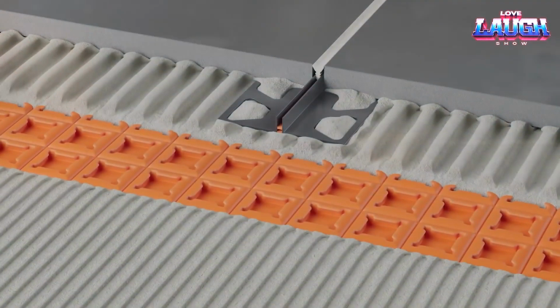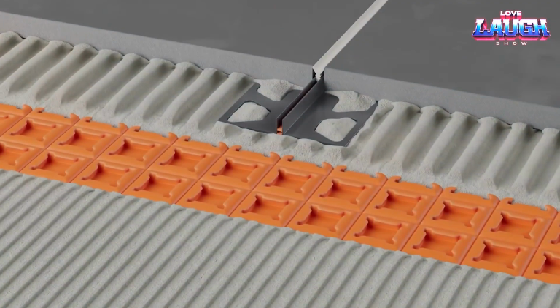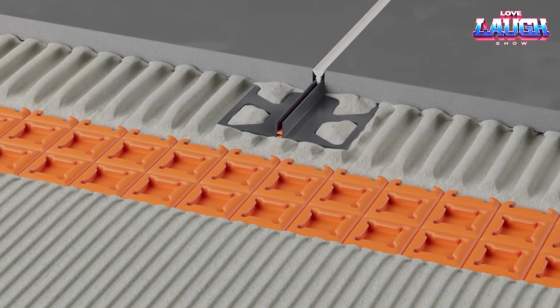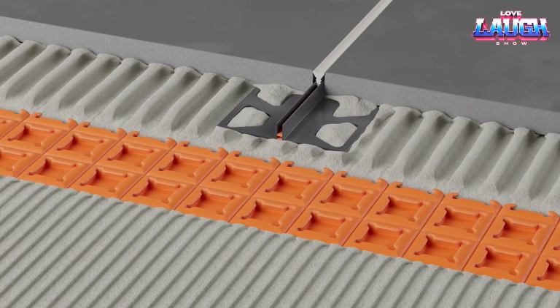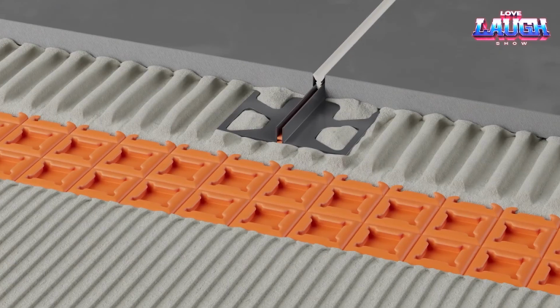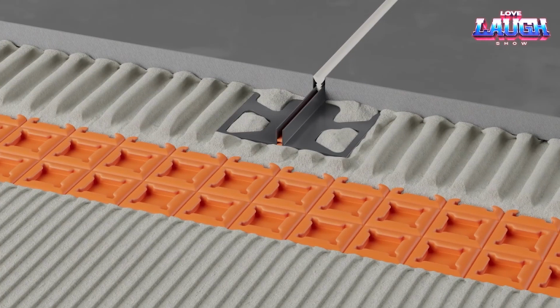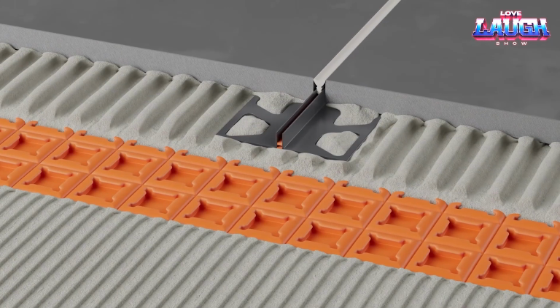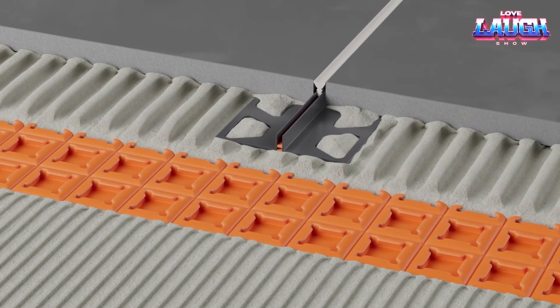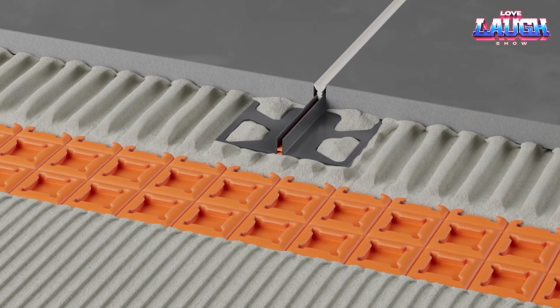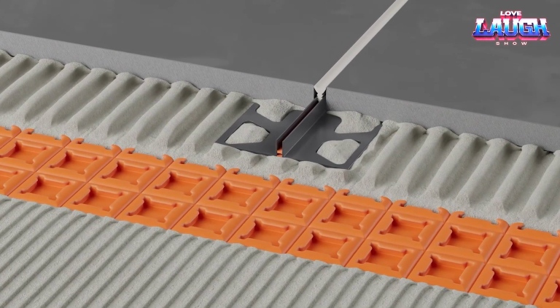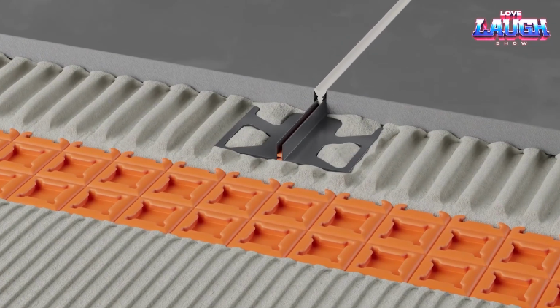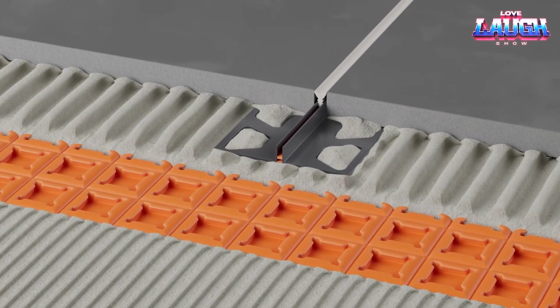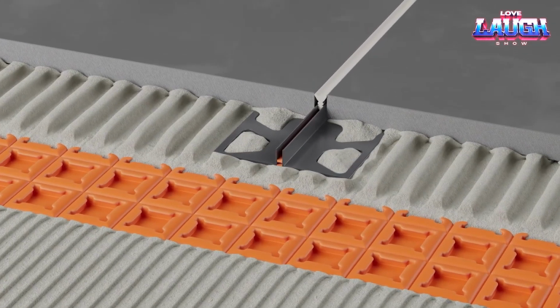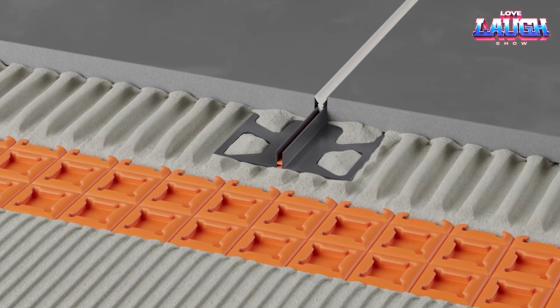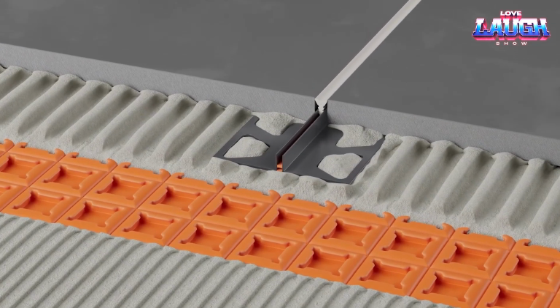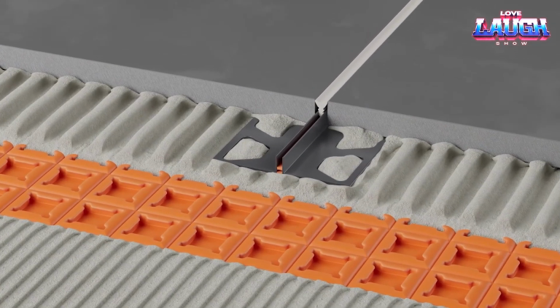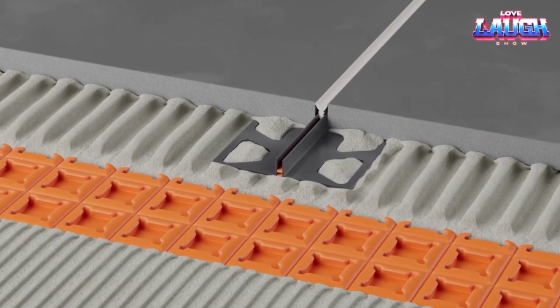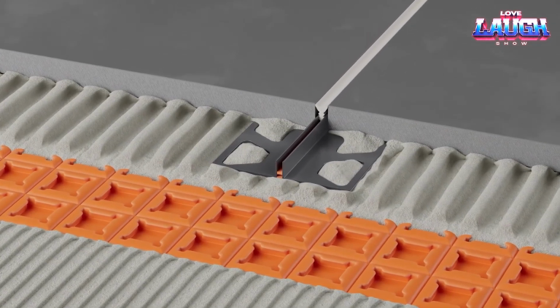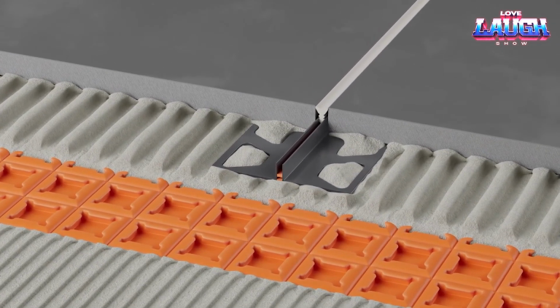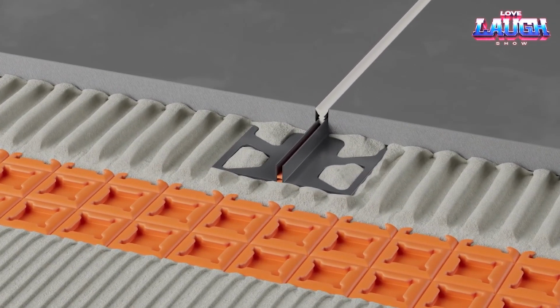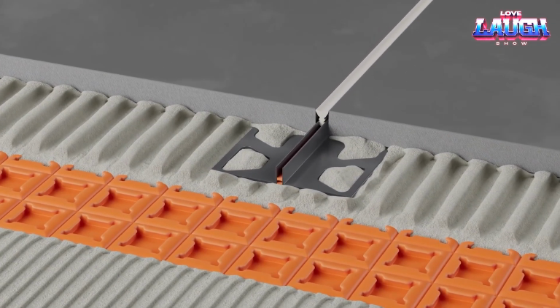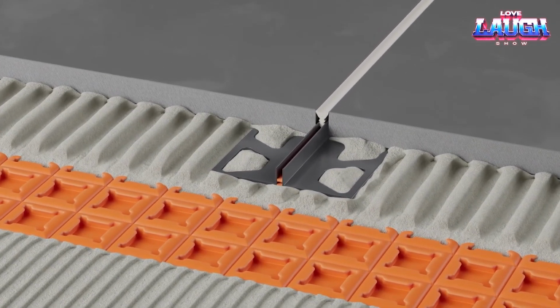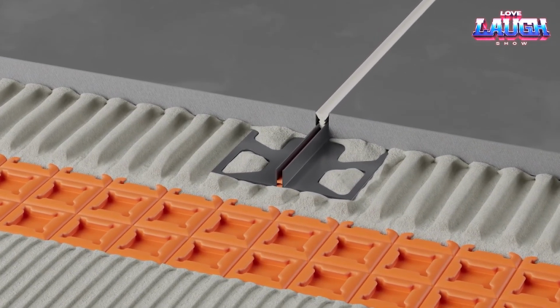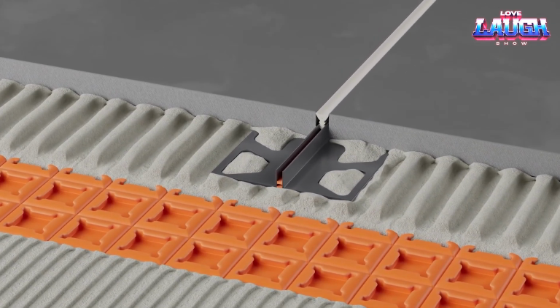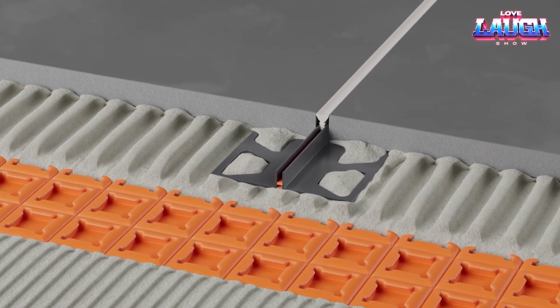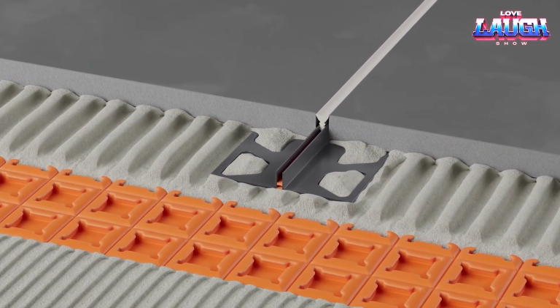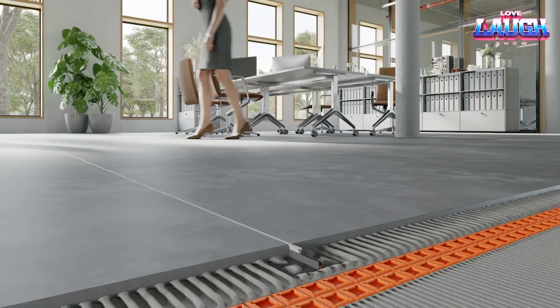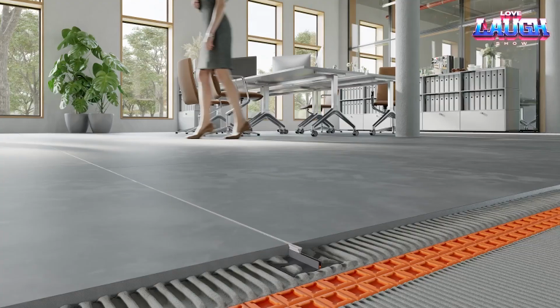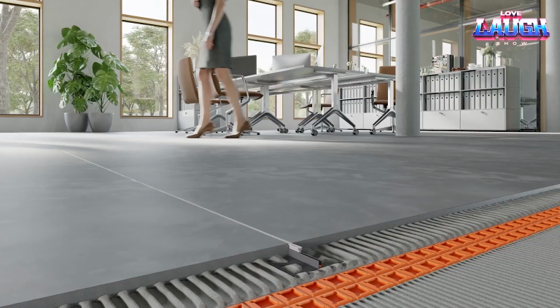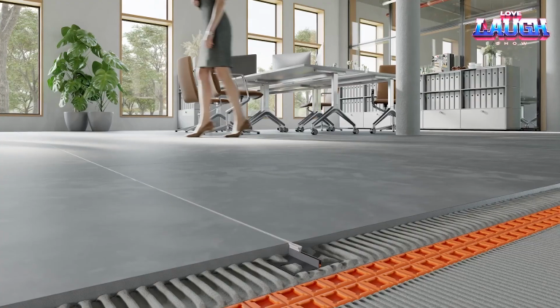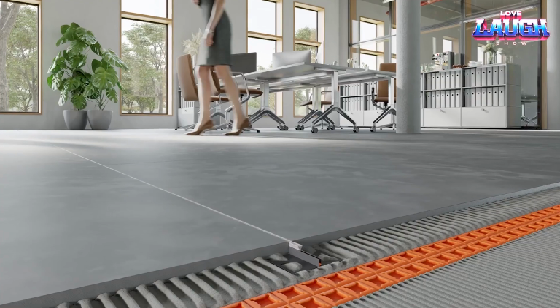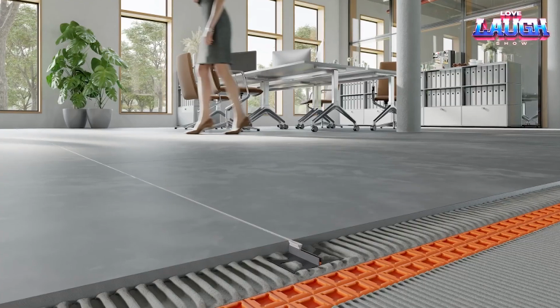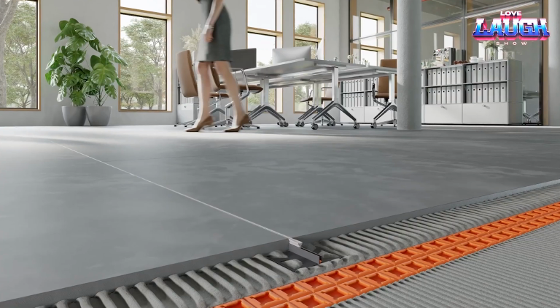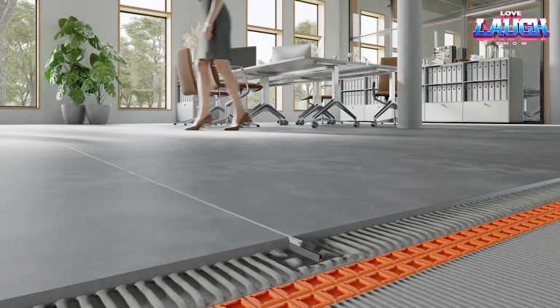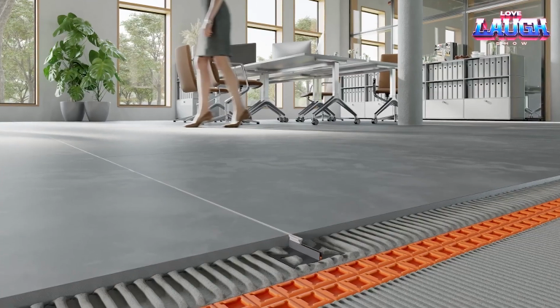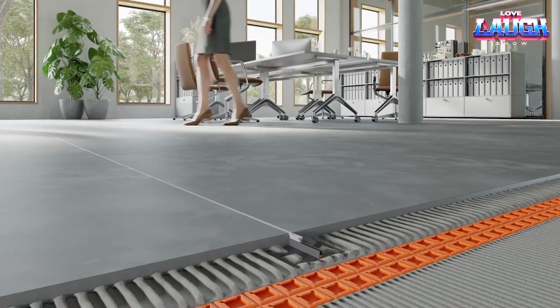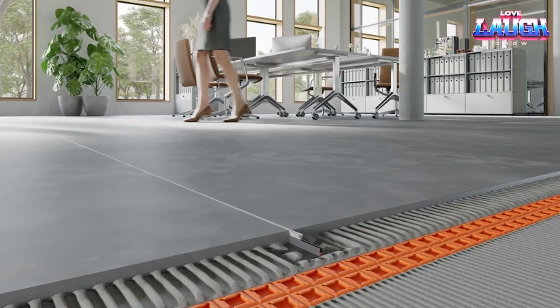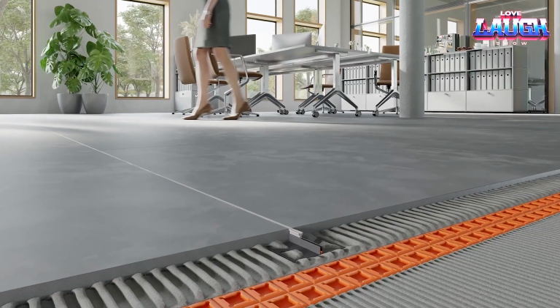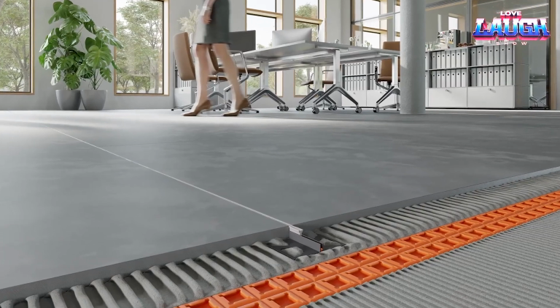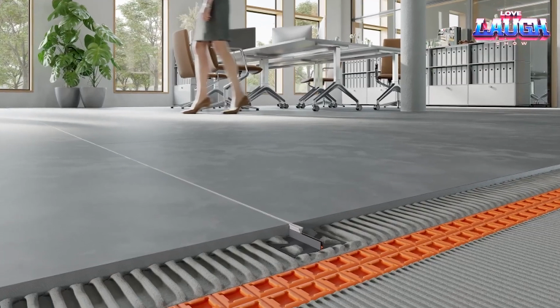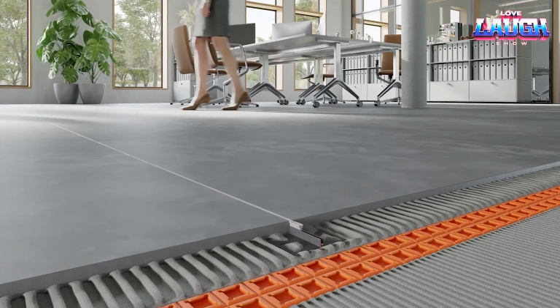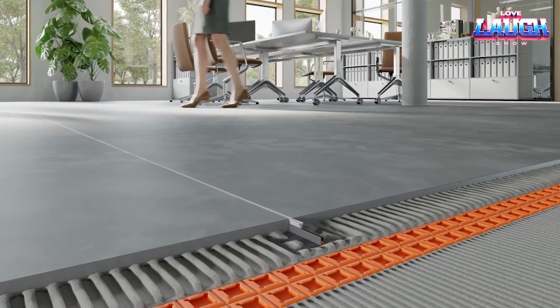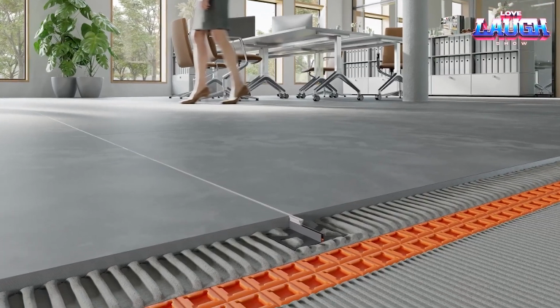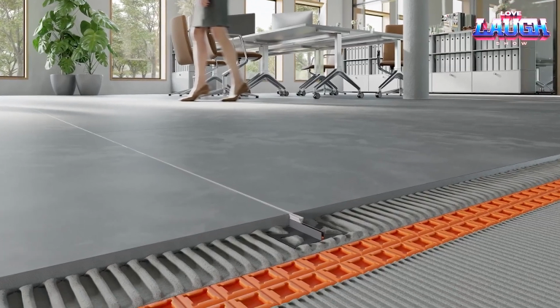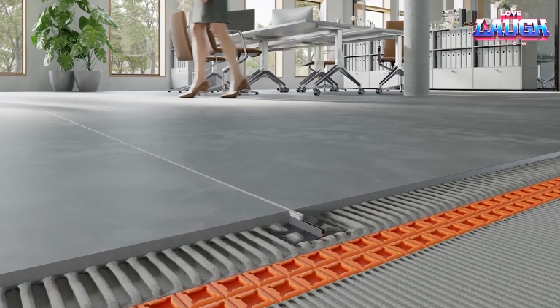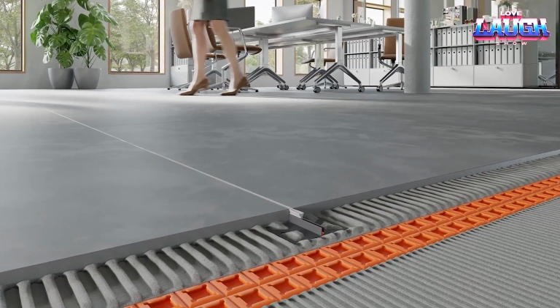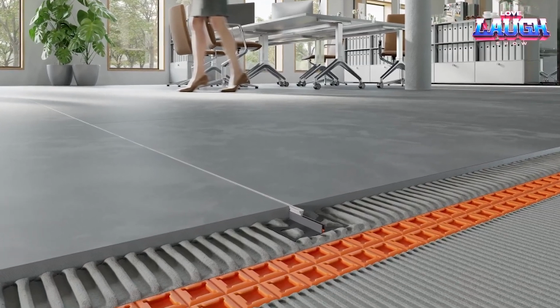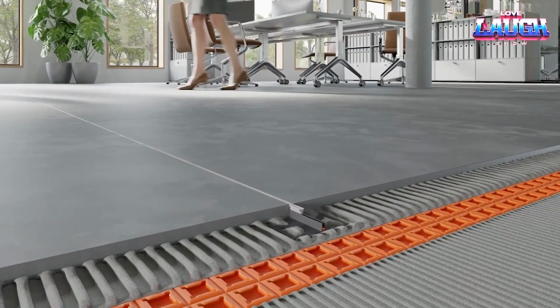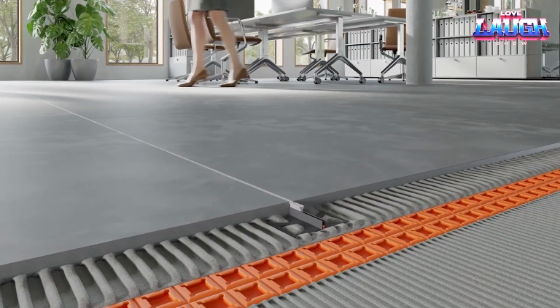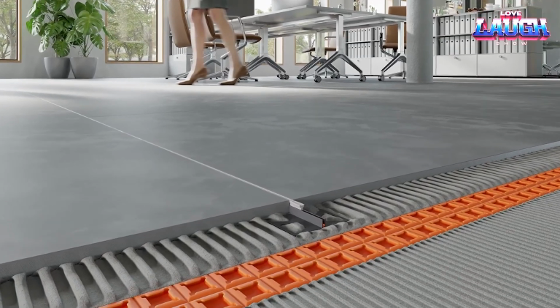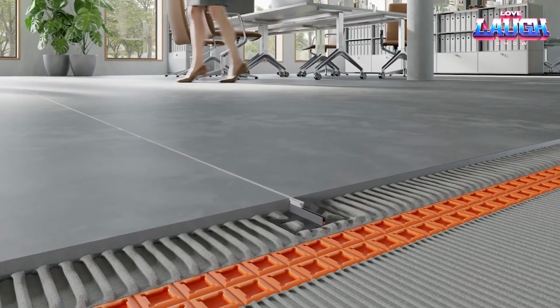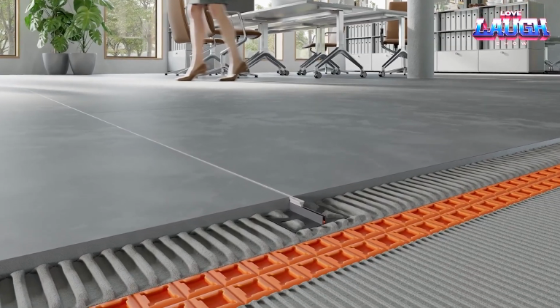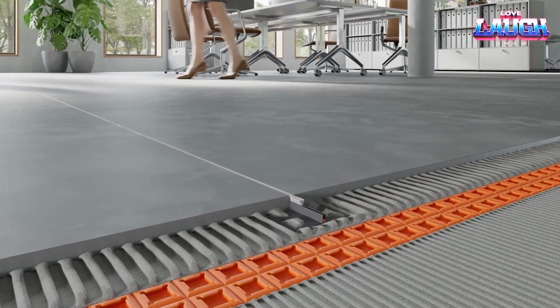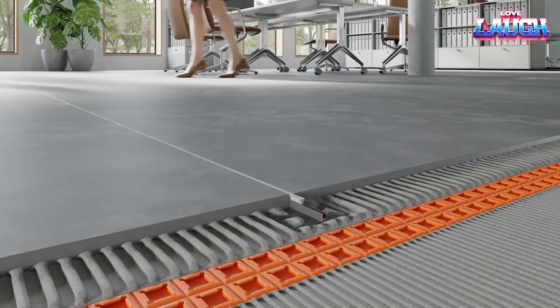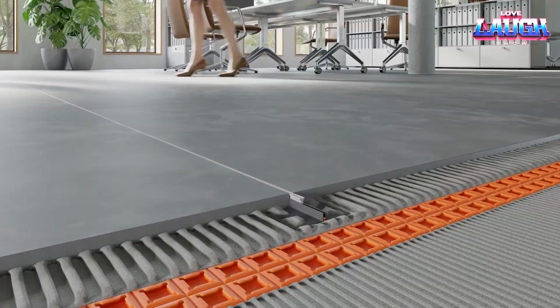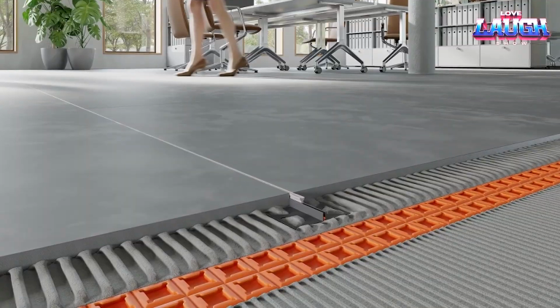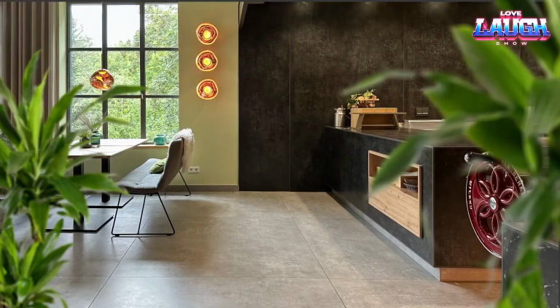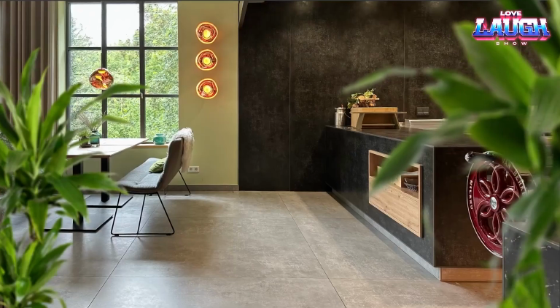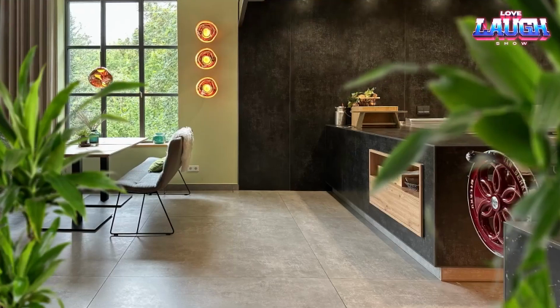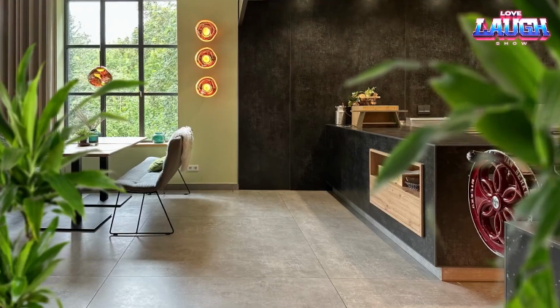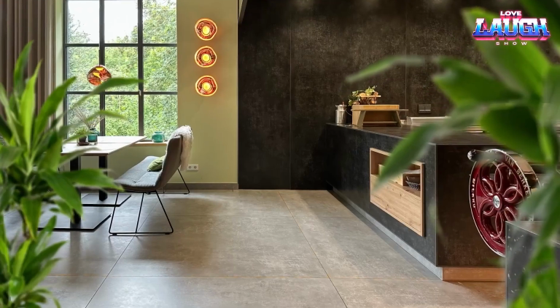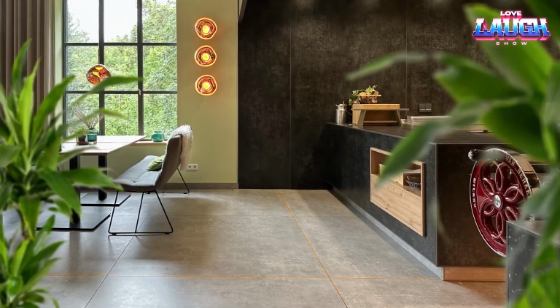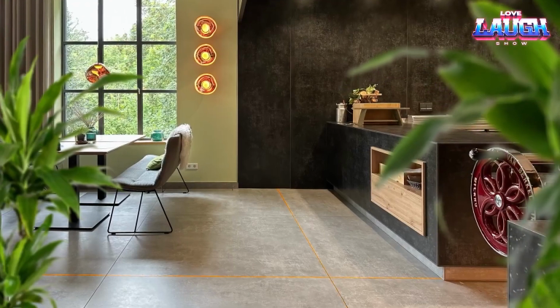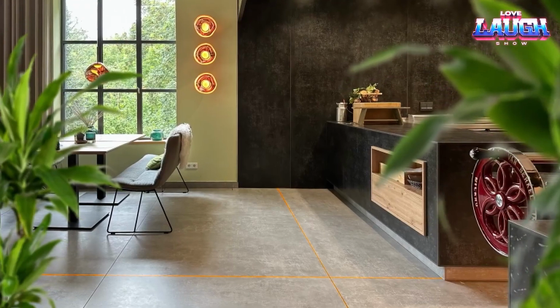Easy to install and visually aligned with tile joints, it's perfect for beginners and pros alike.